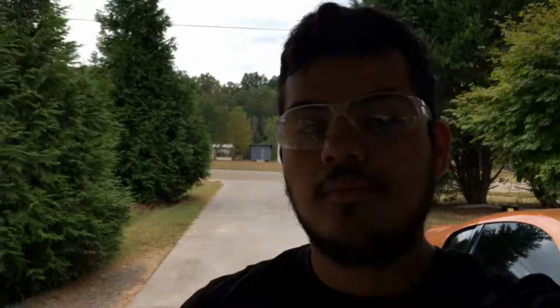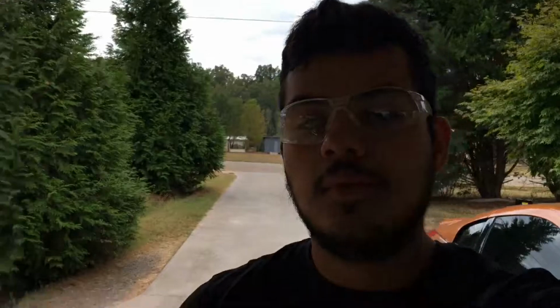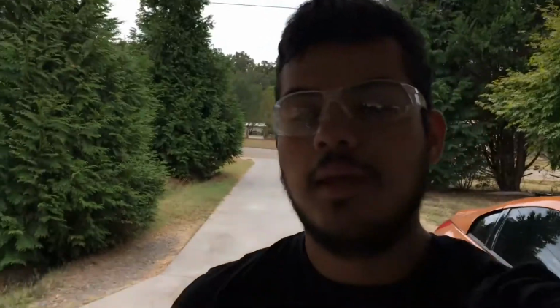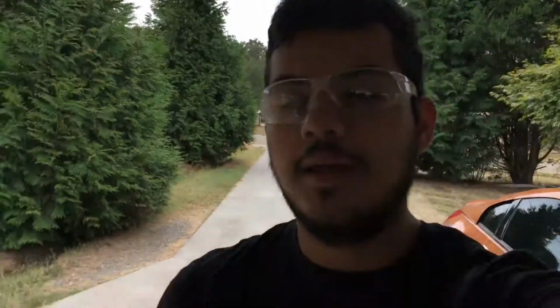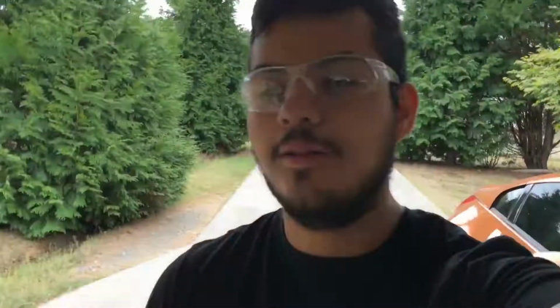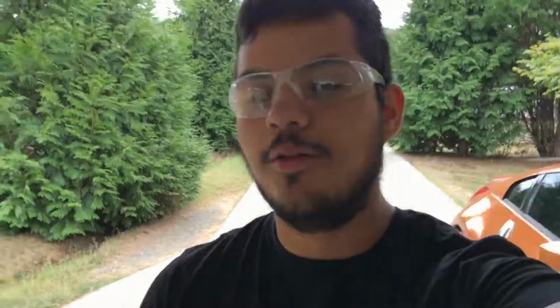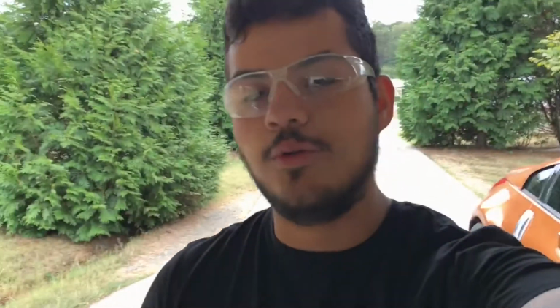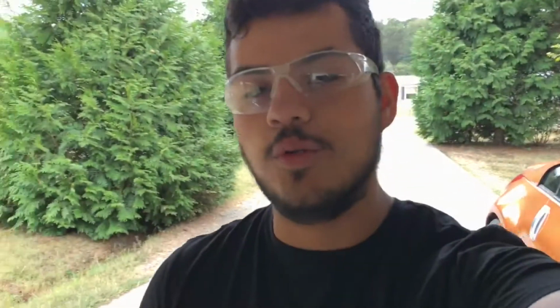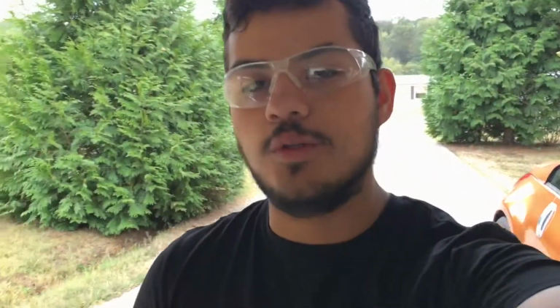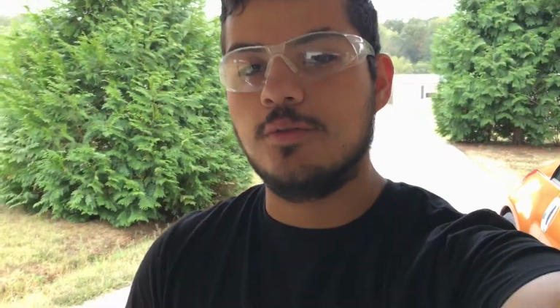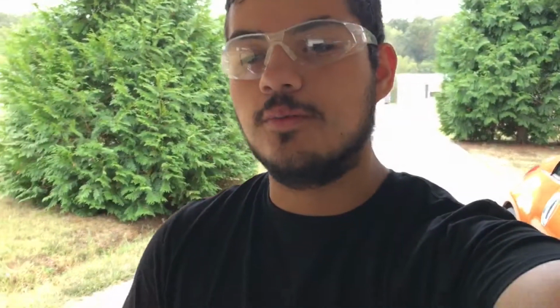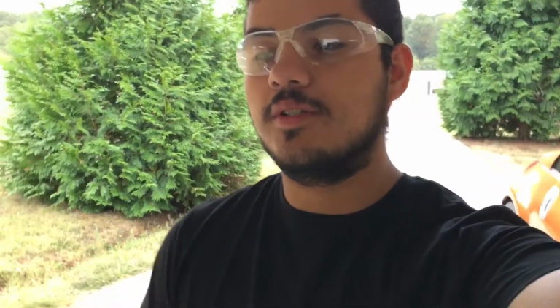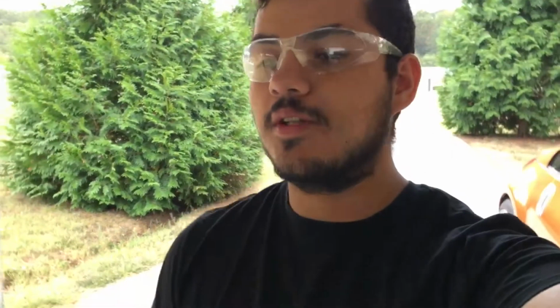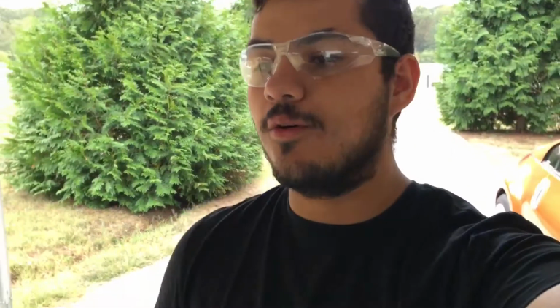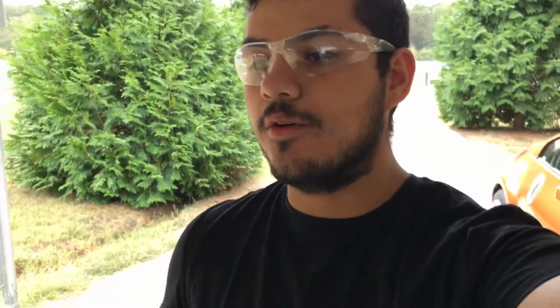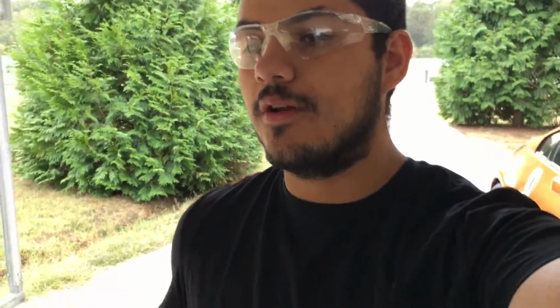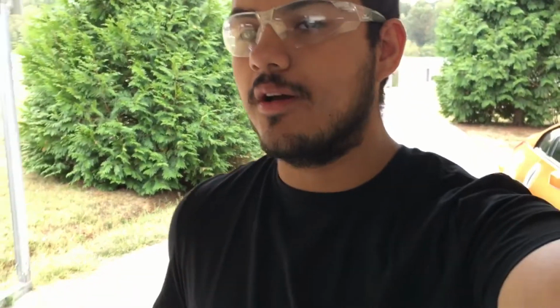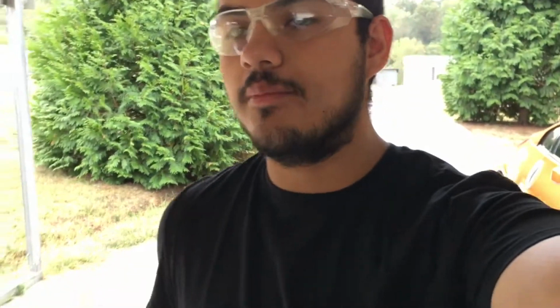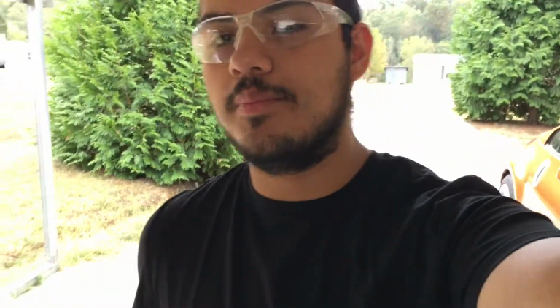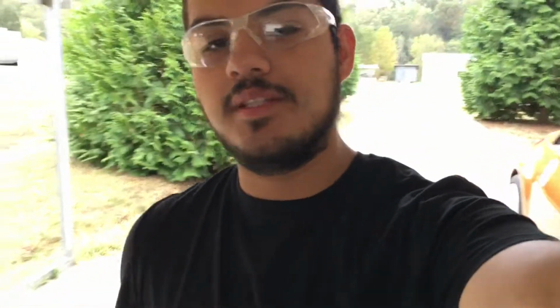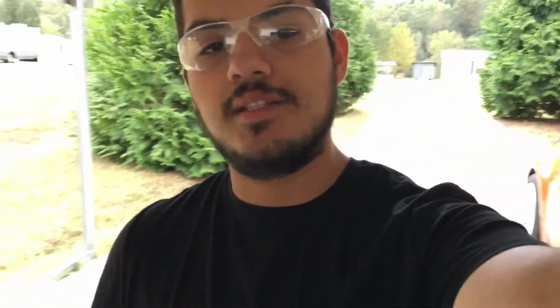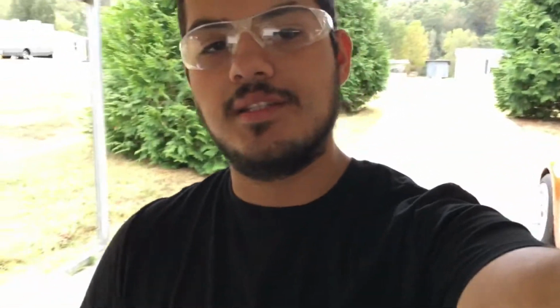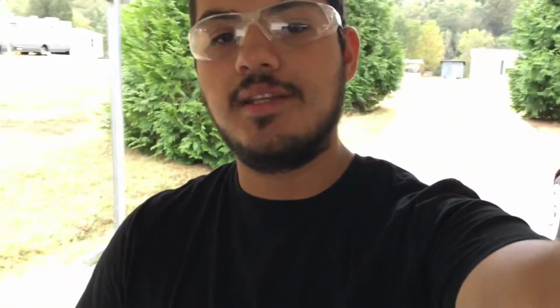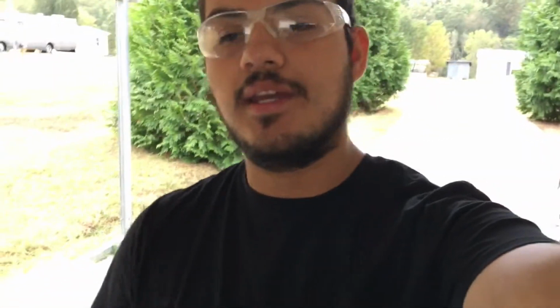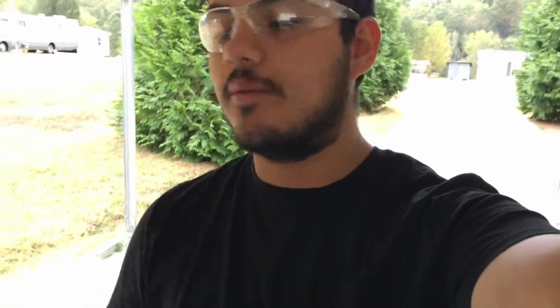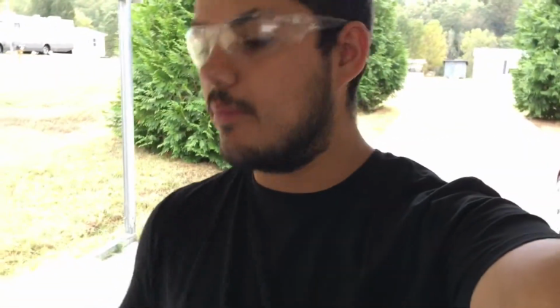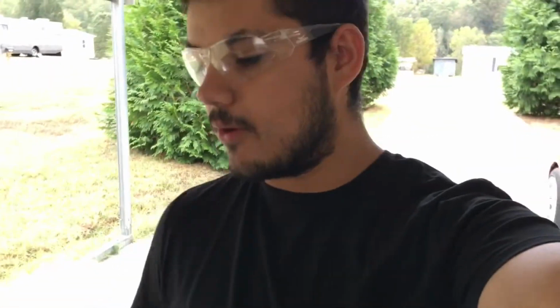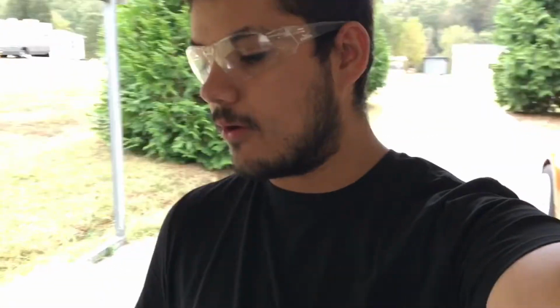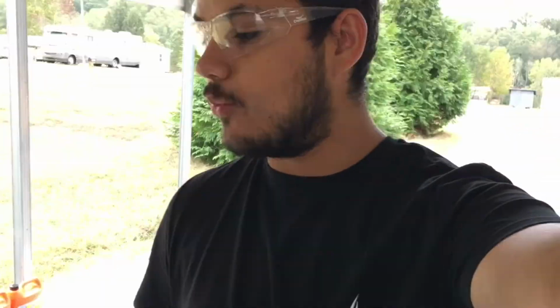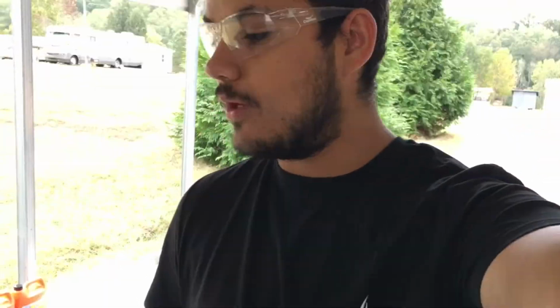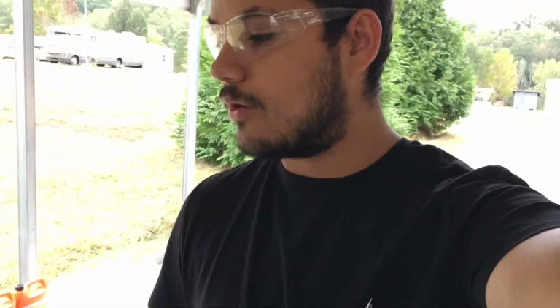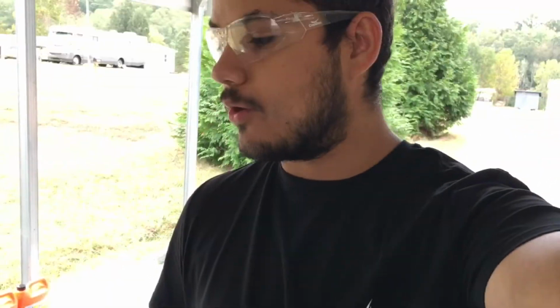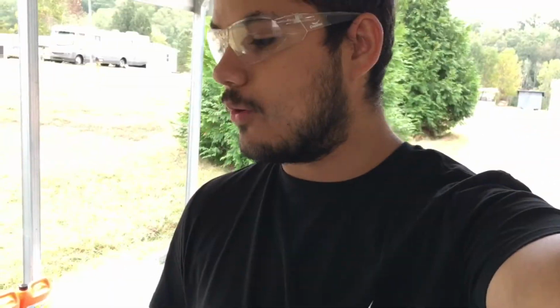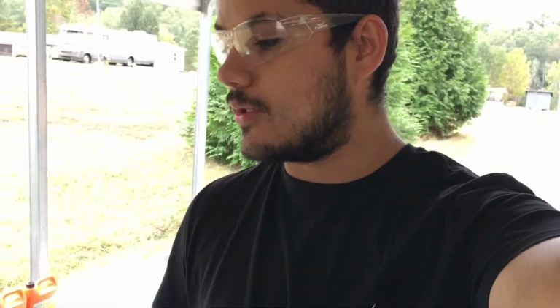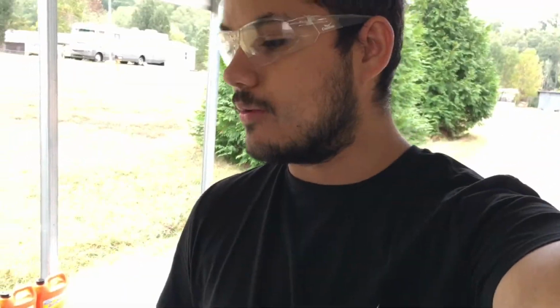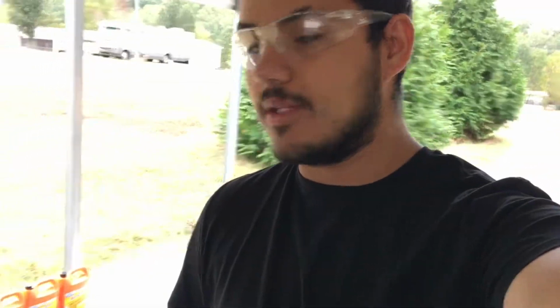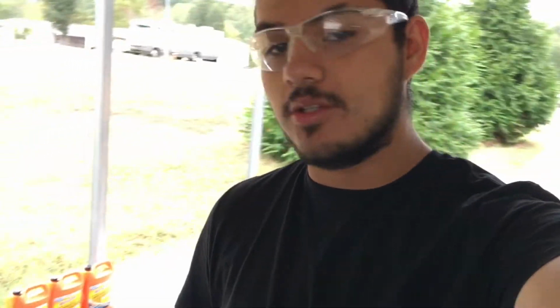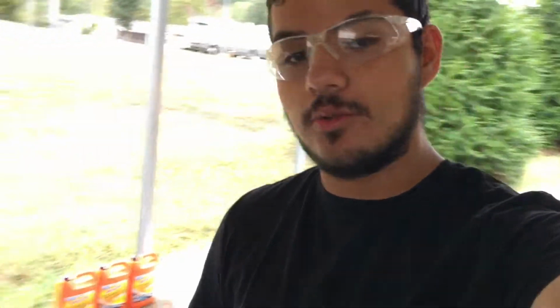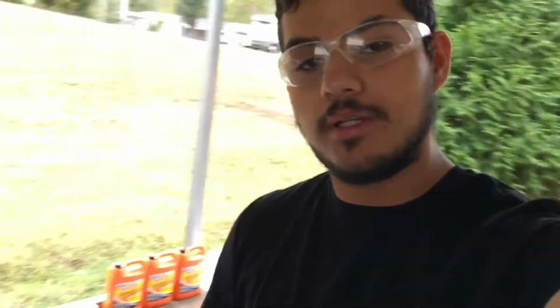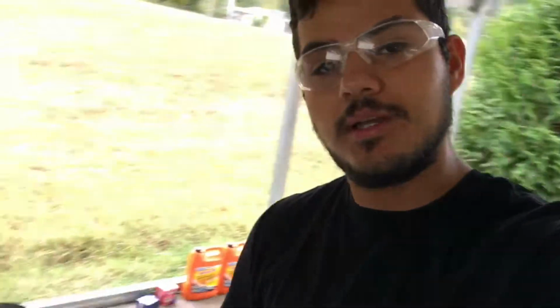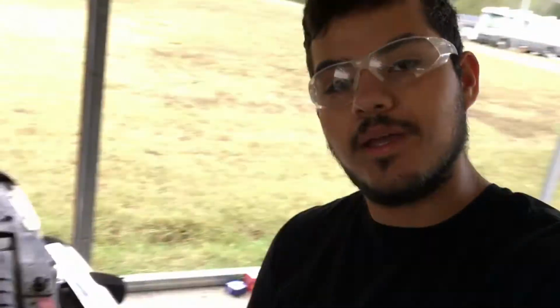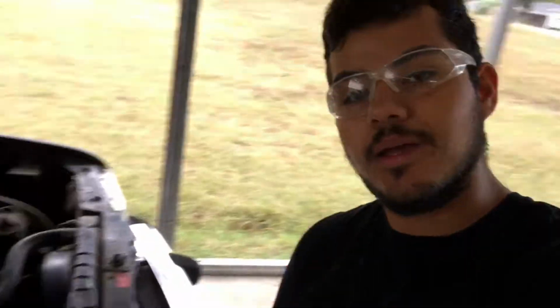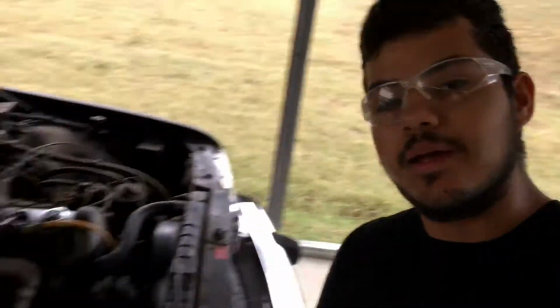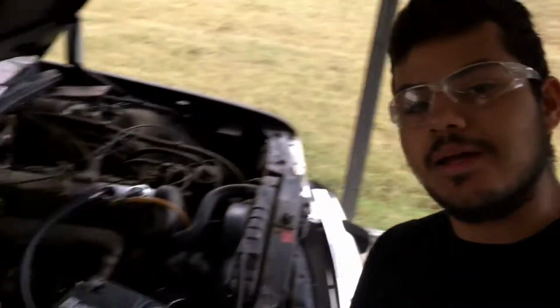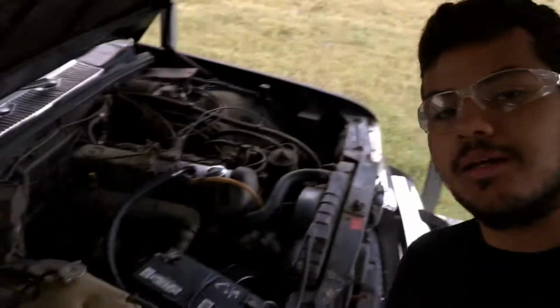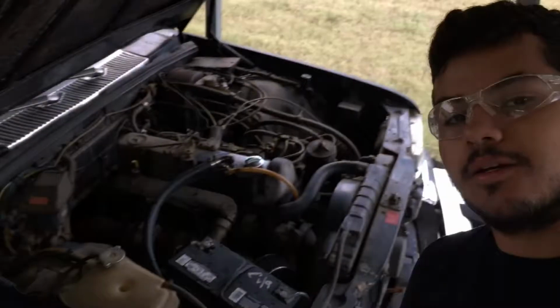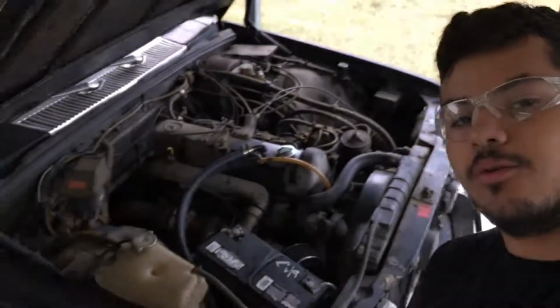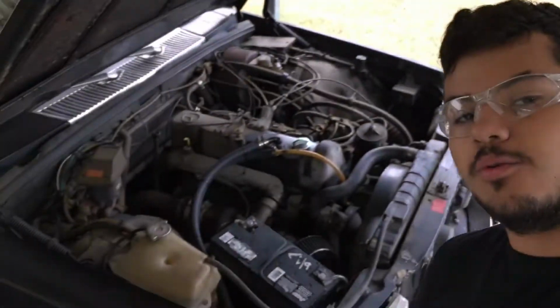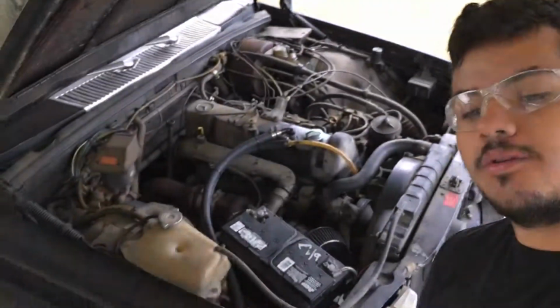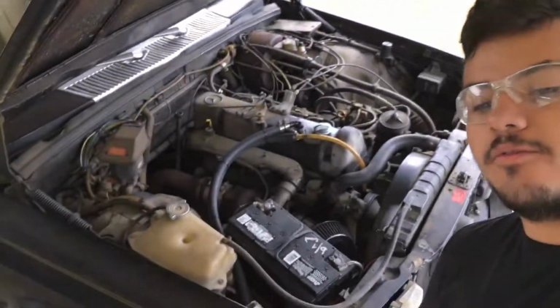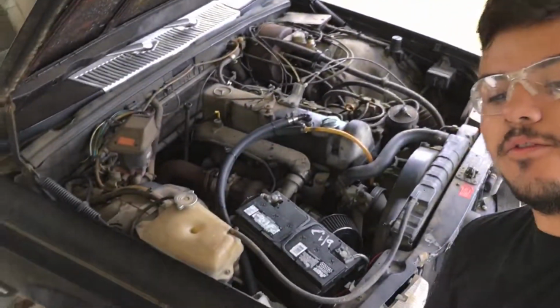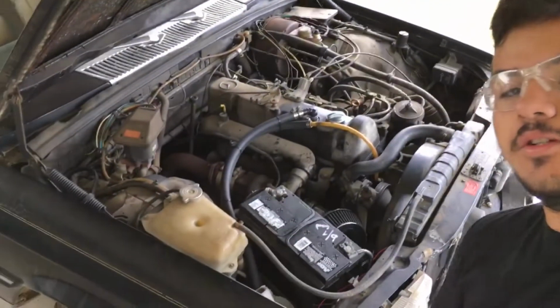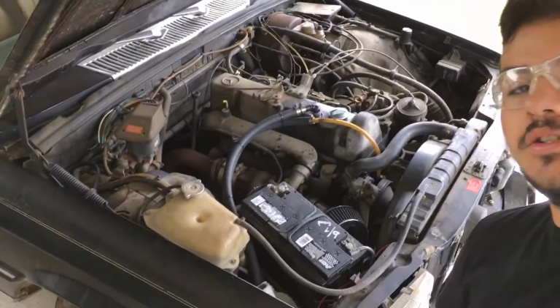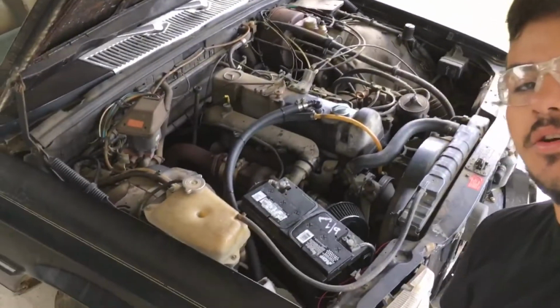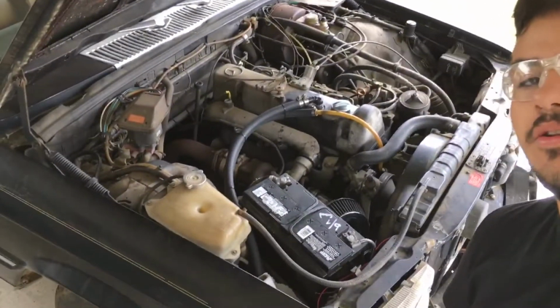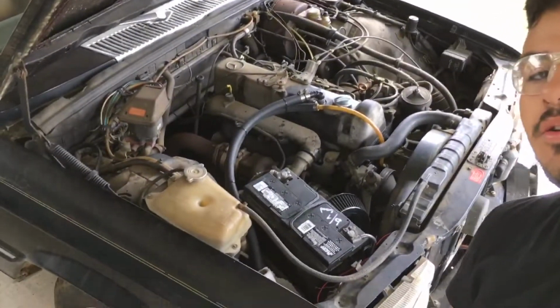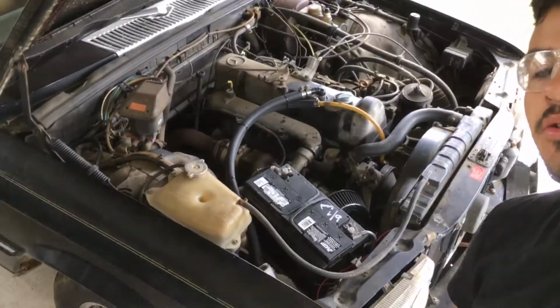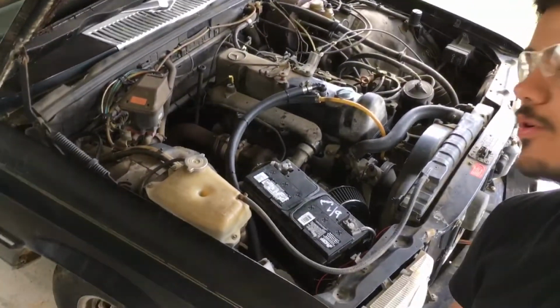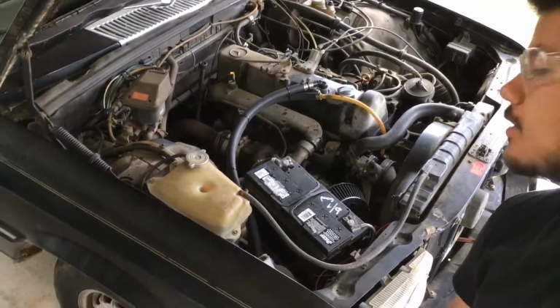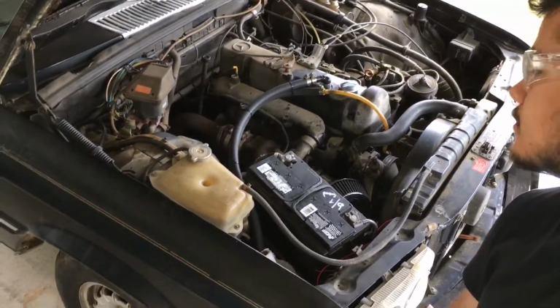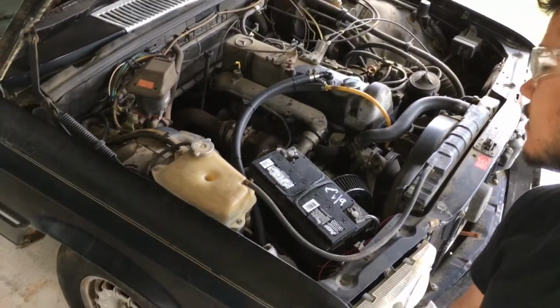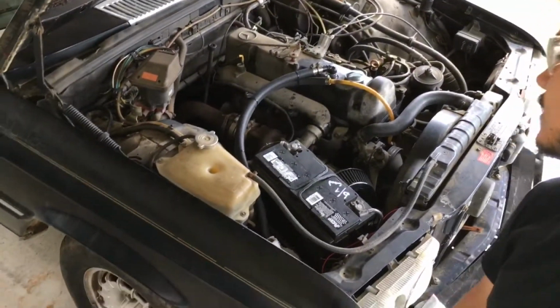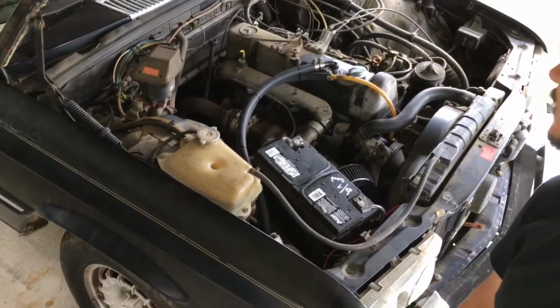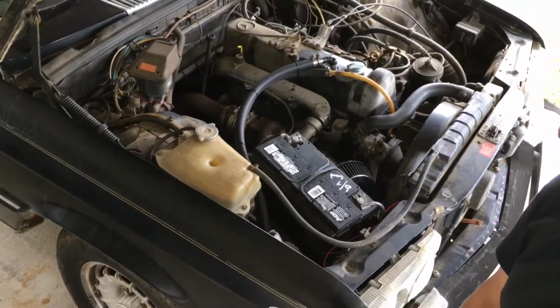Hello YouTube, what is going on? Piston Tech Bernard. We are going to be doing a coolant flush on the 300SD.